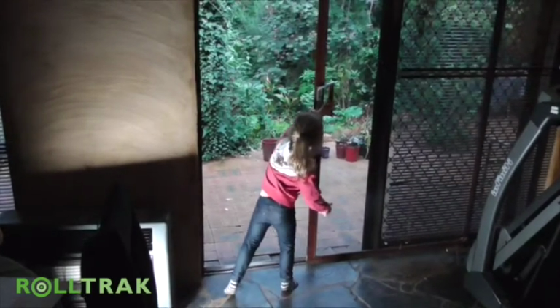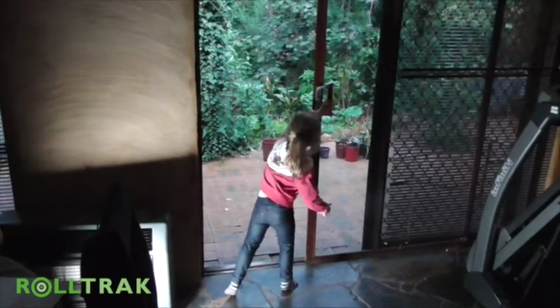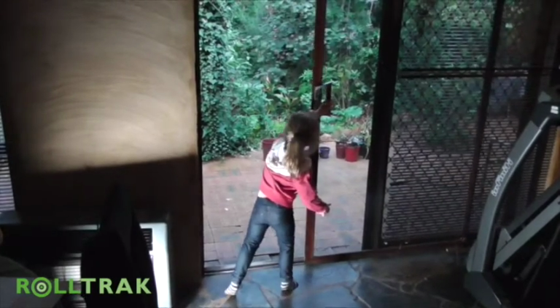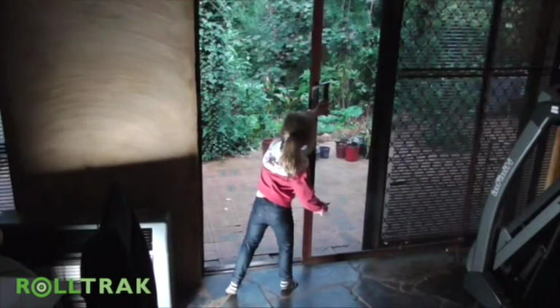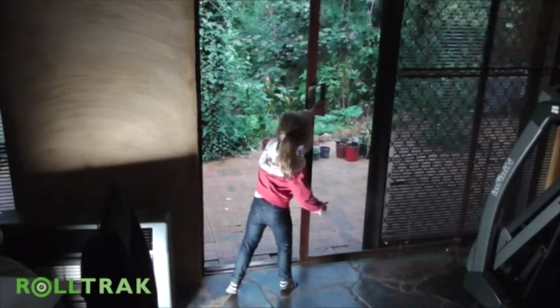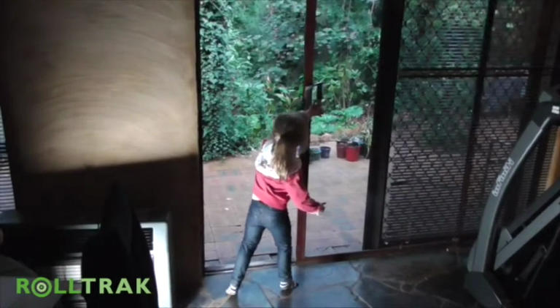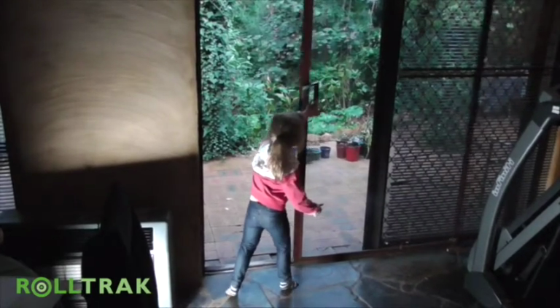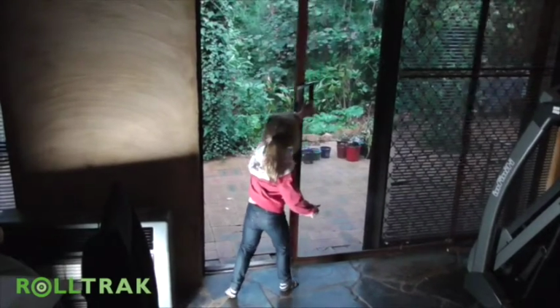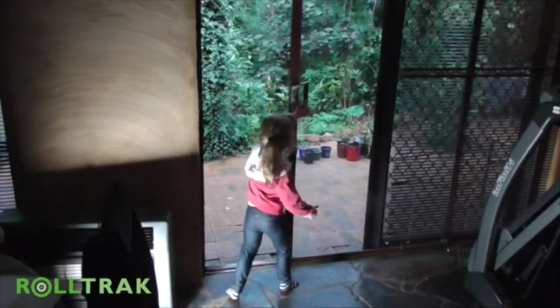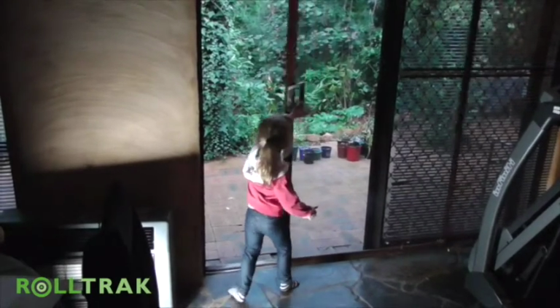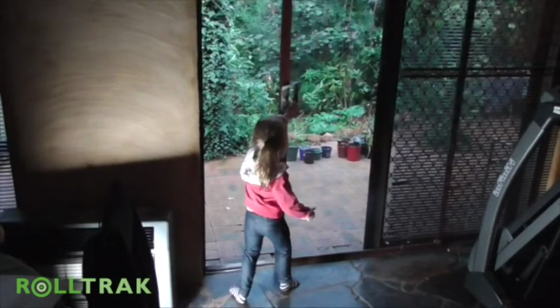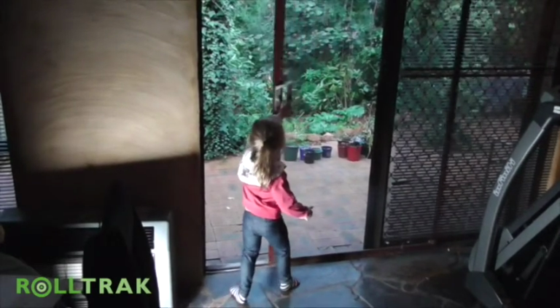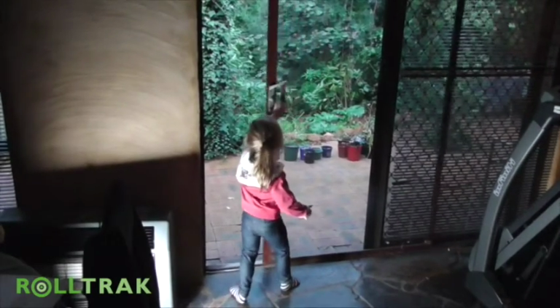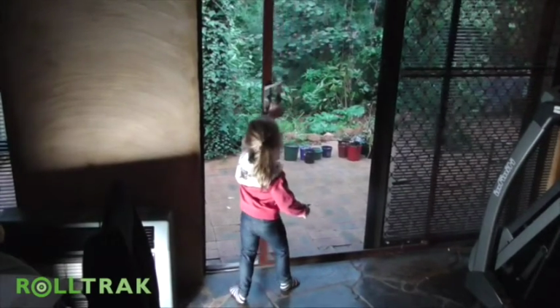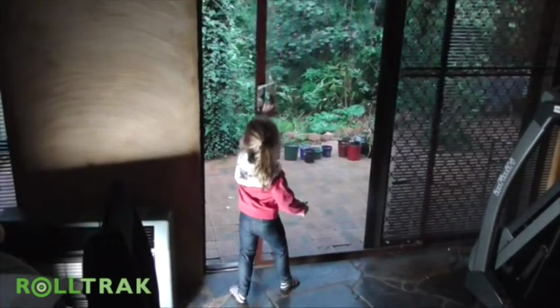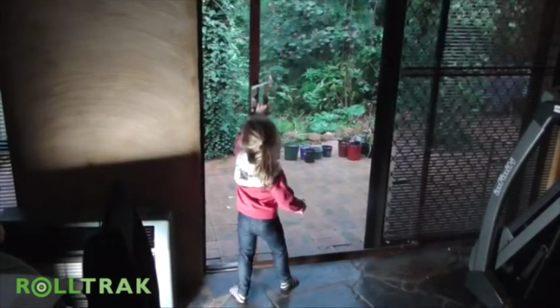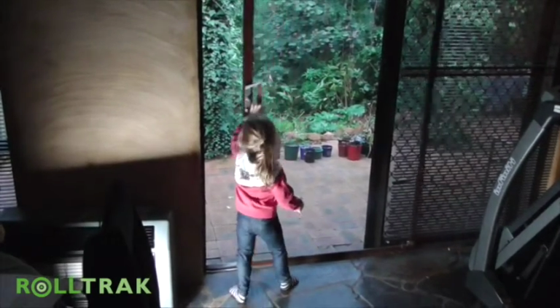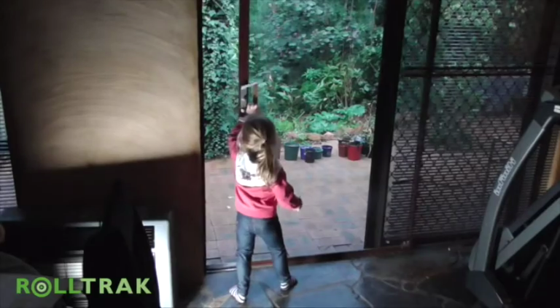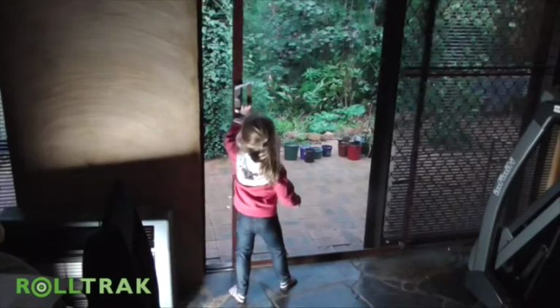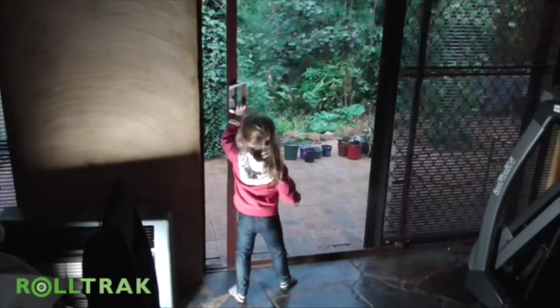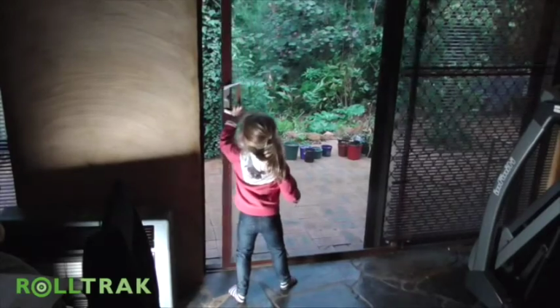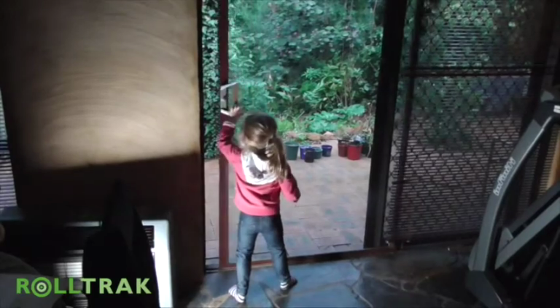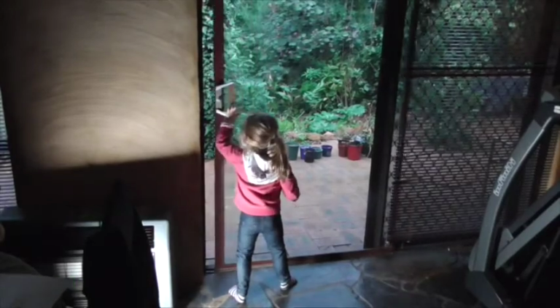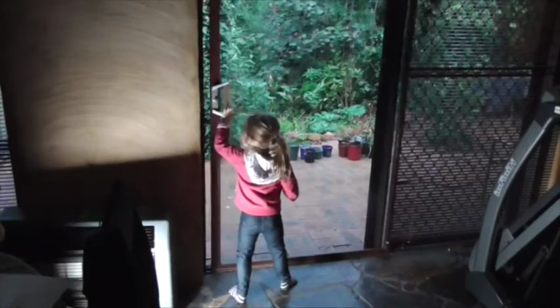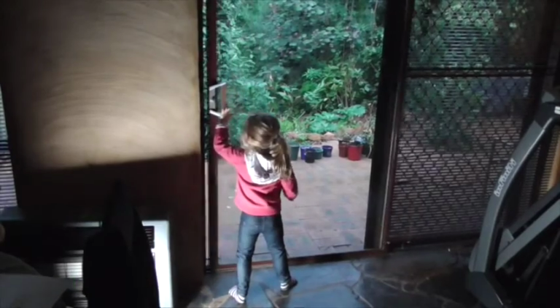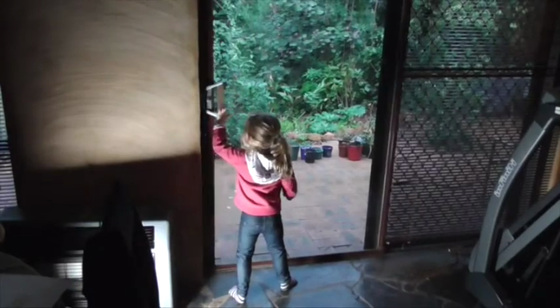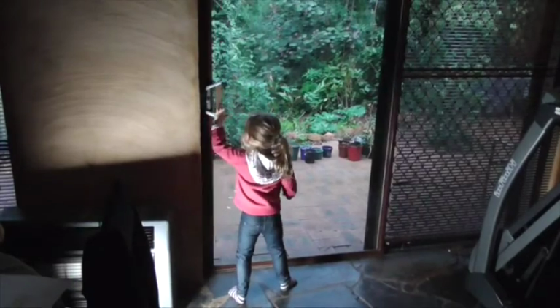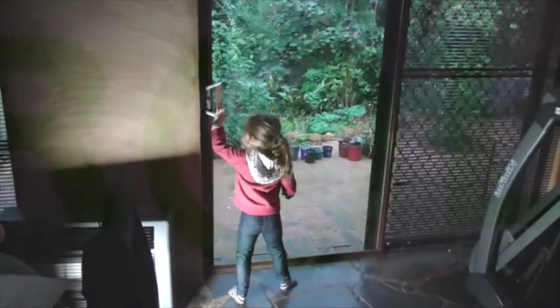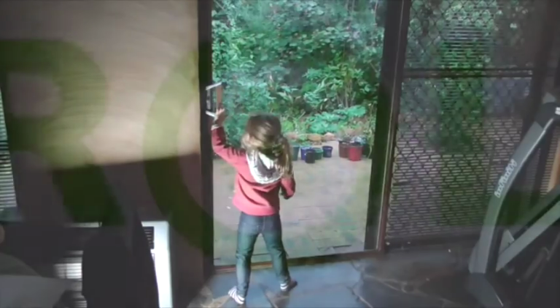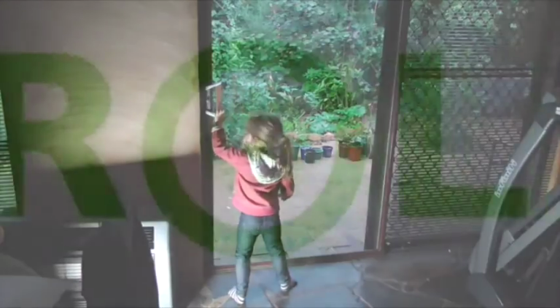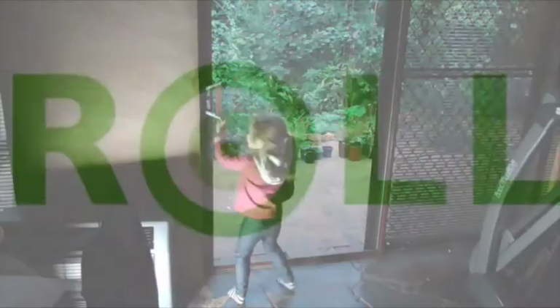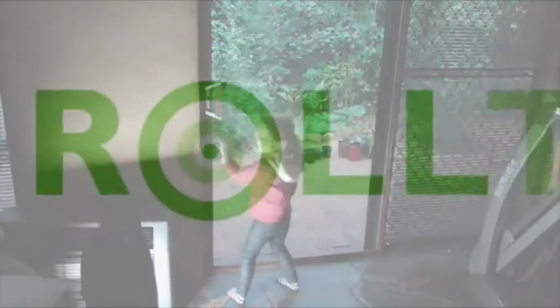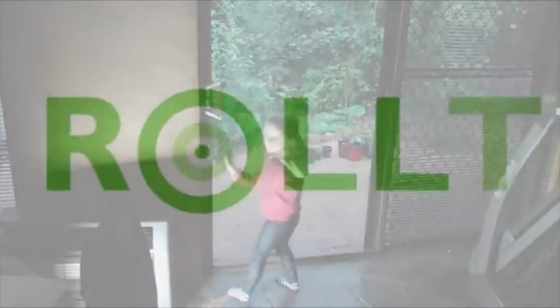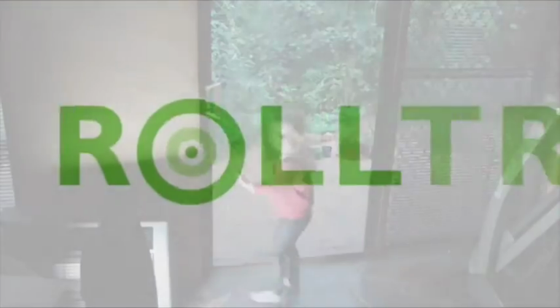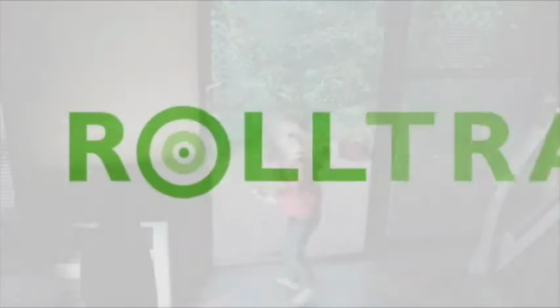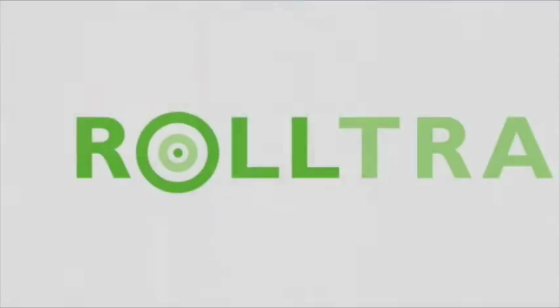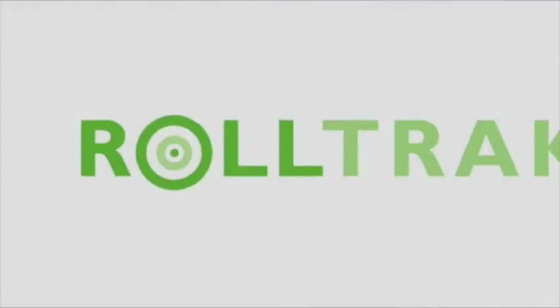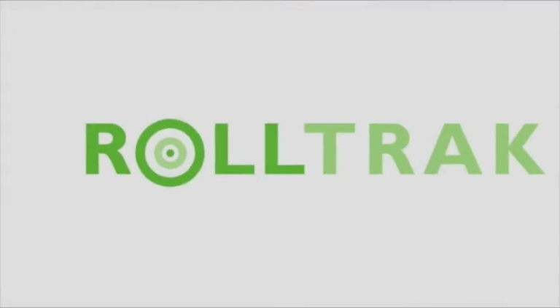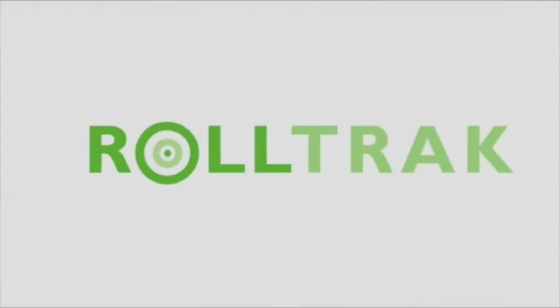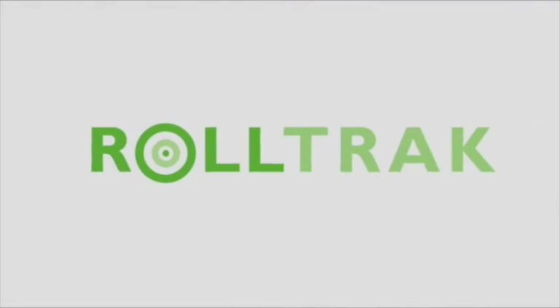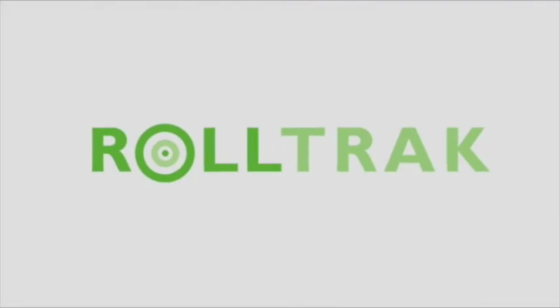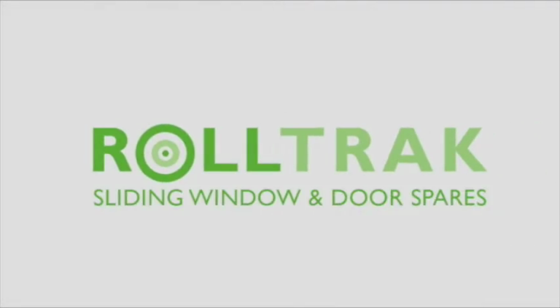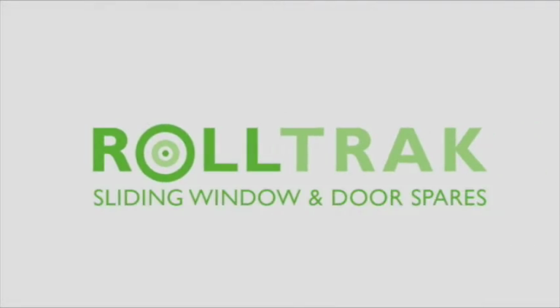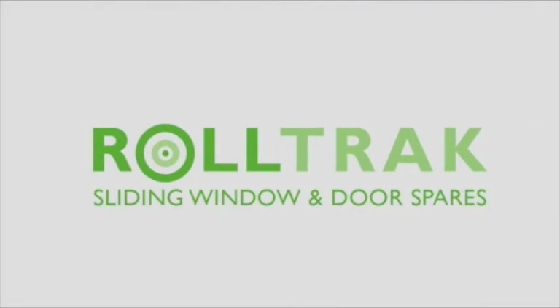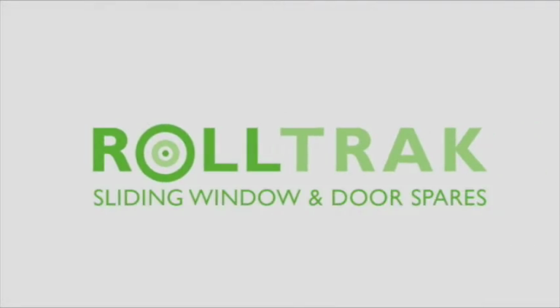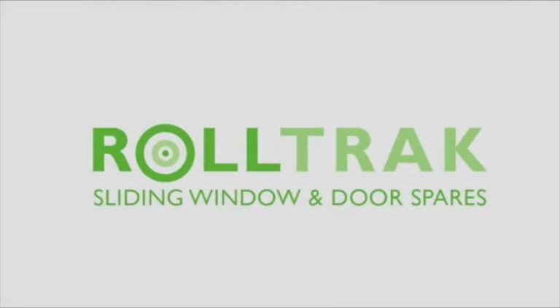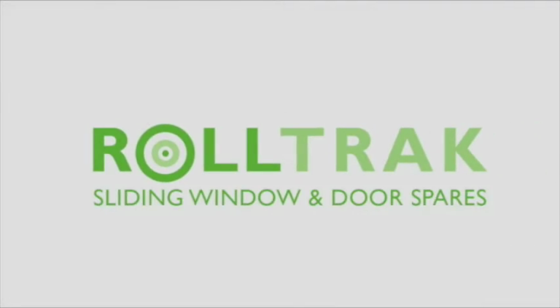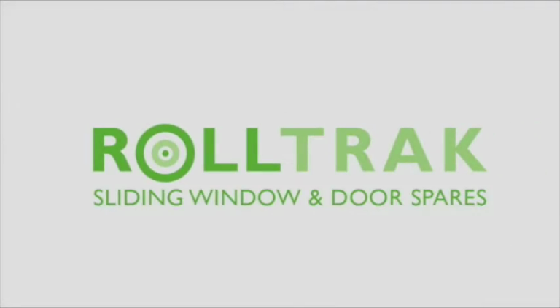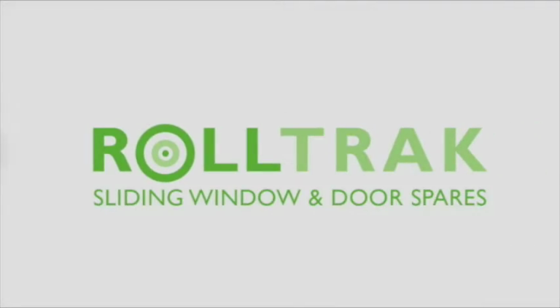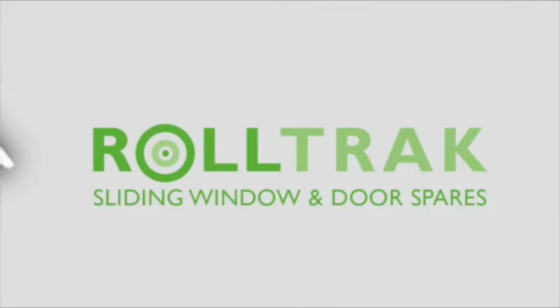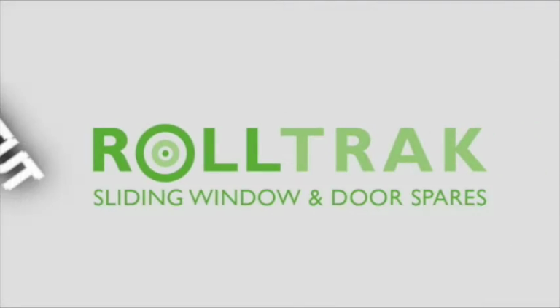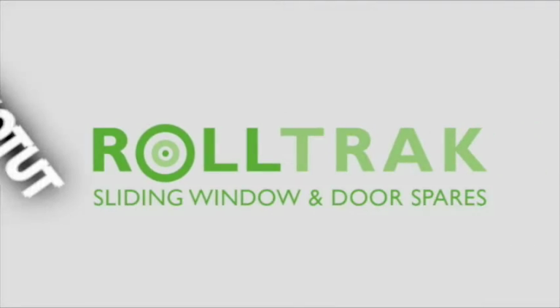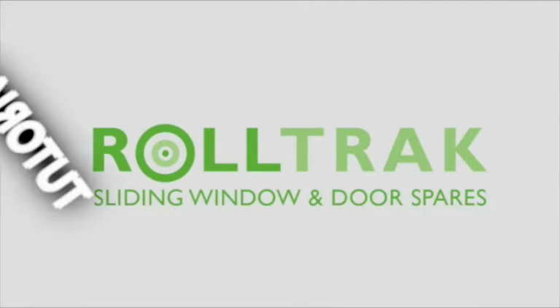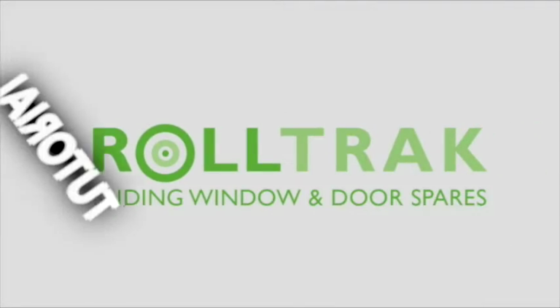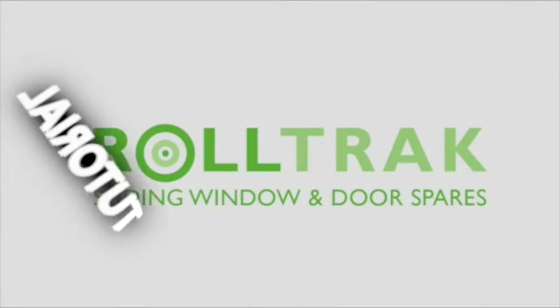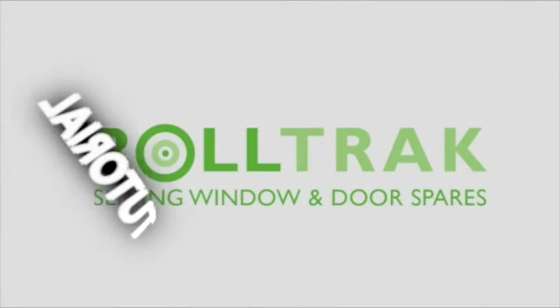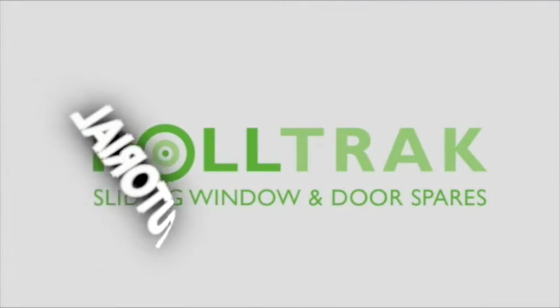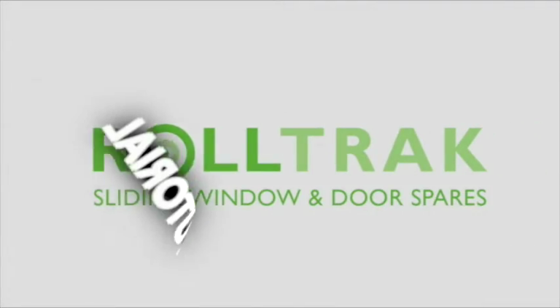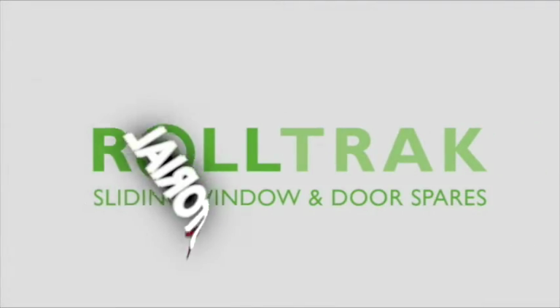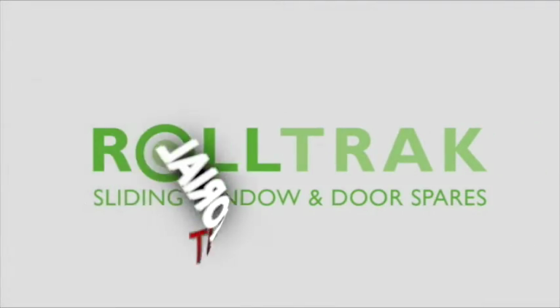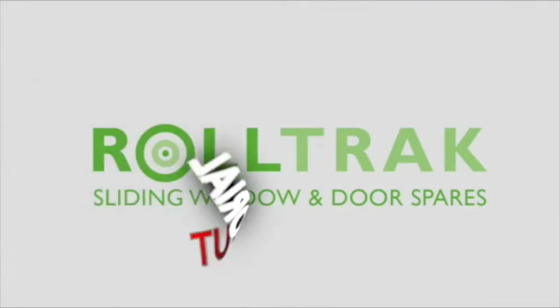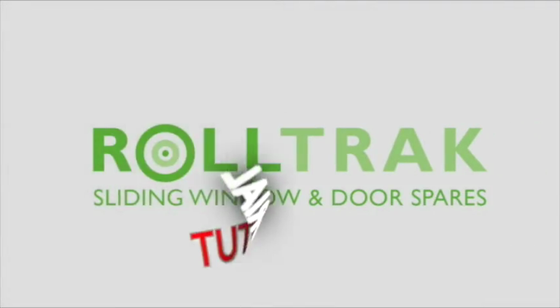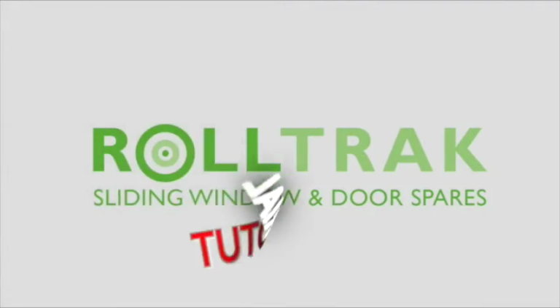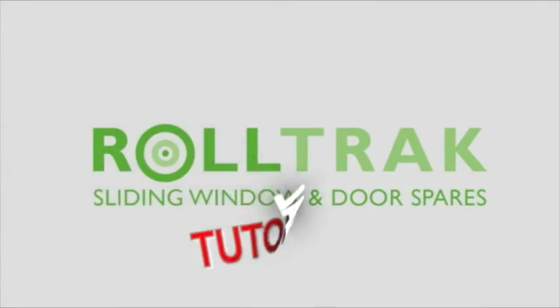This is Billy. It's time to make tracks. See you again for another RollTrack tutorial.